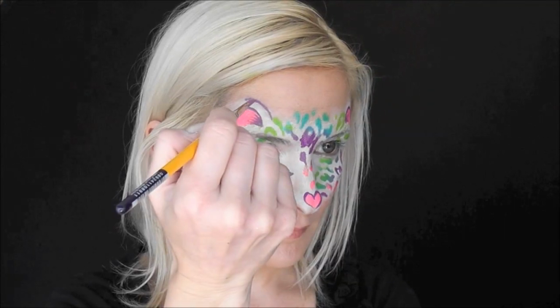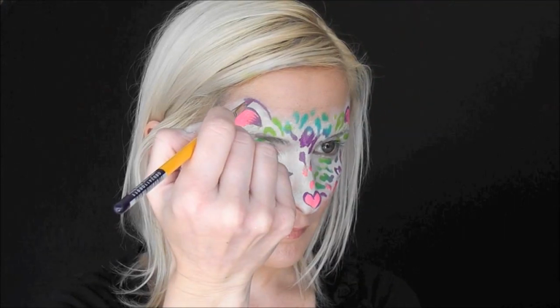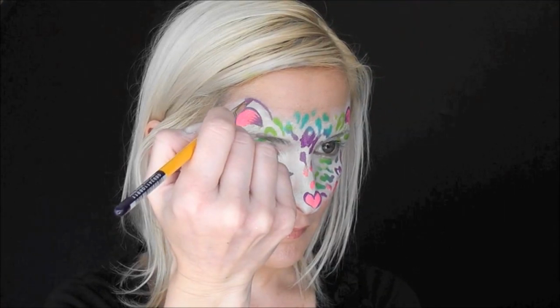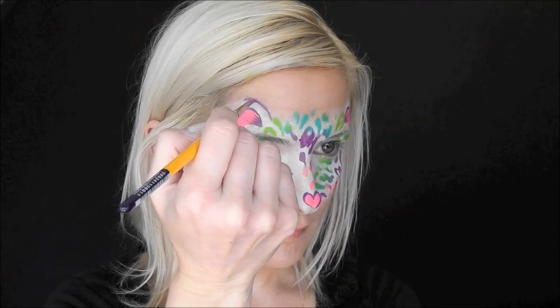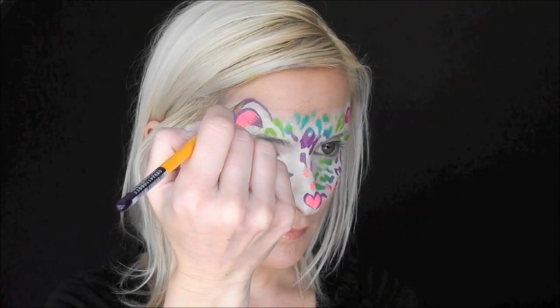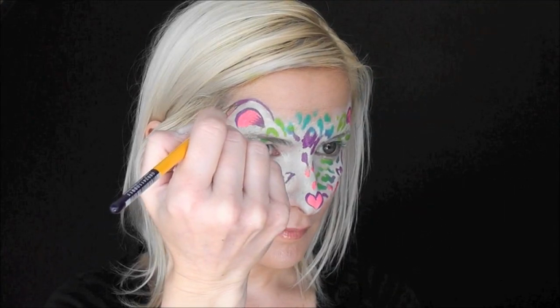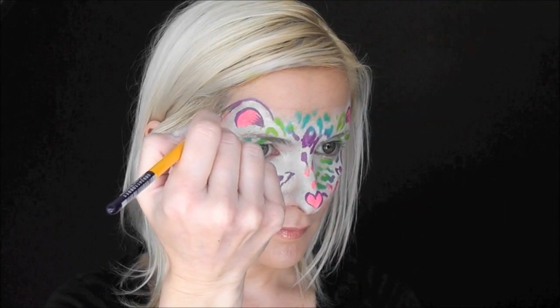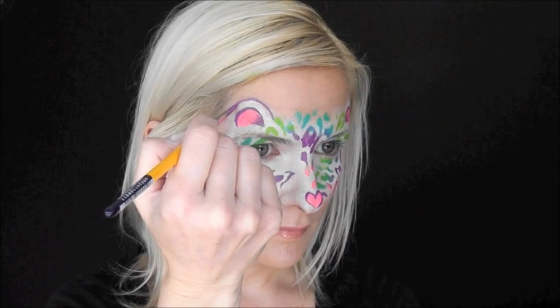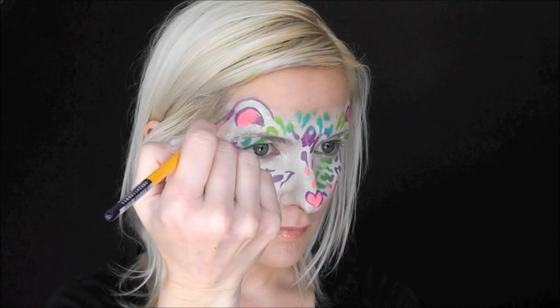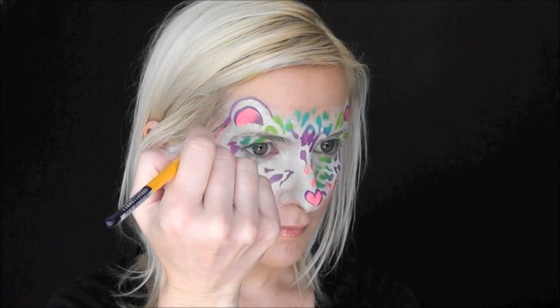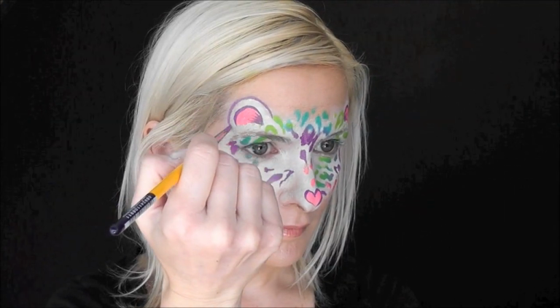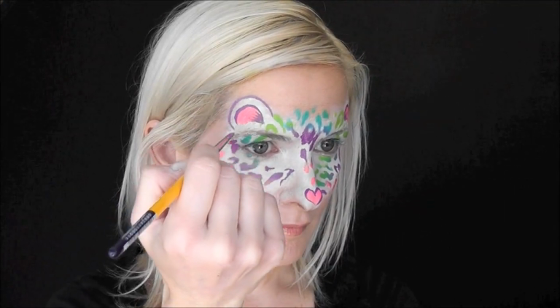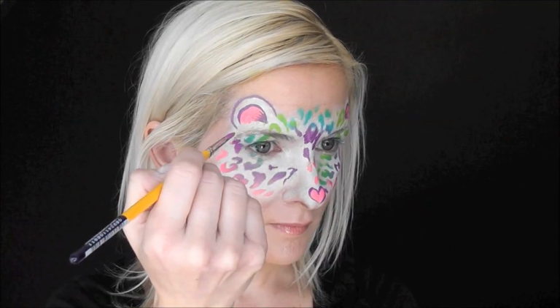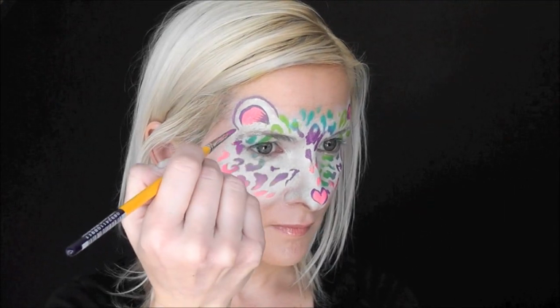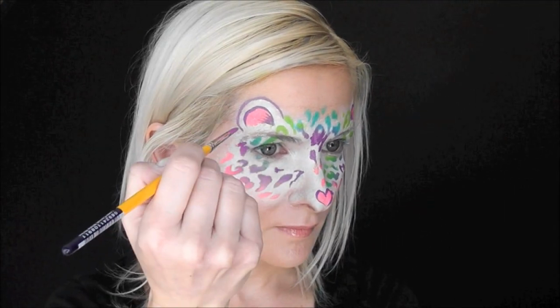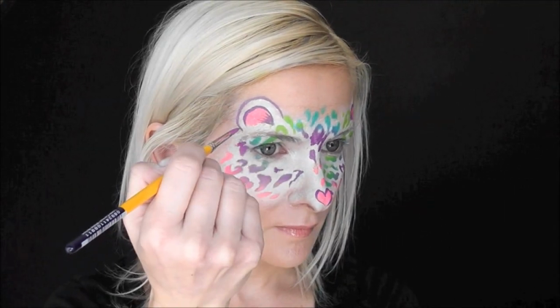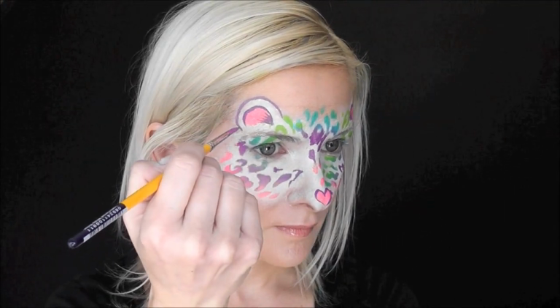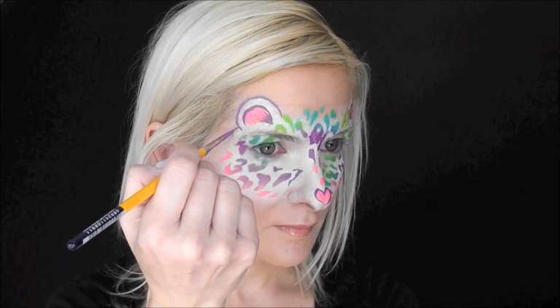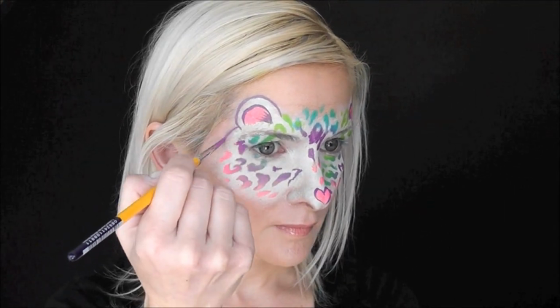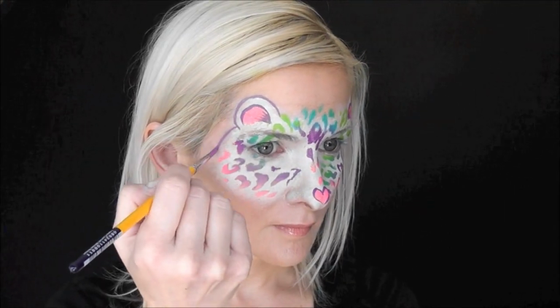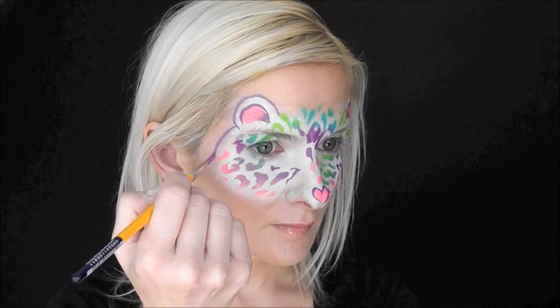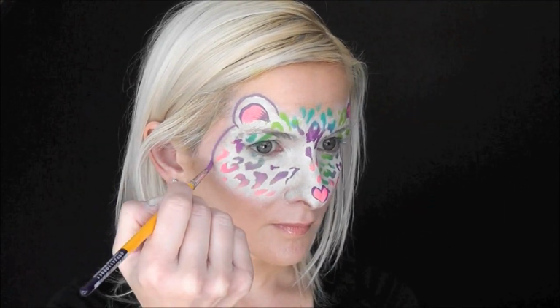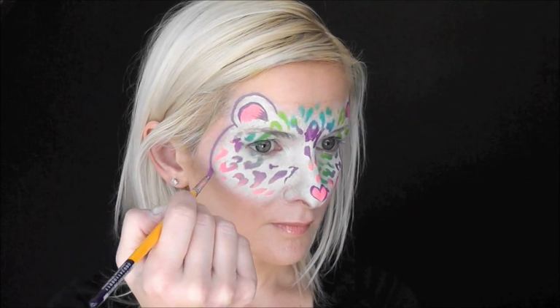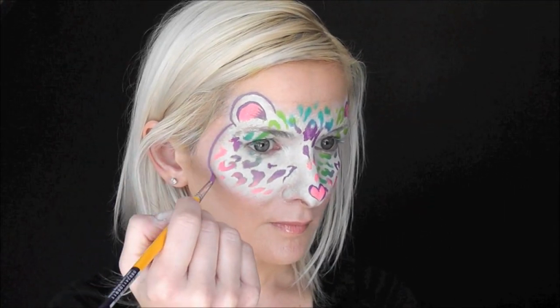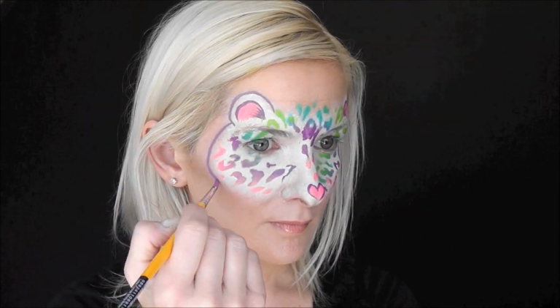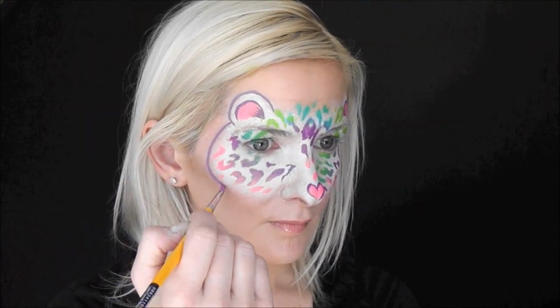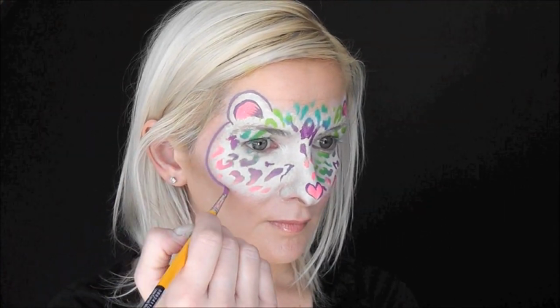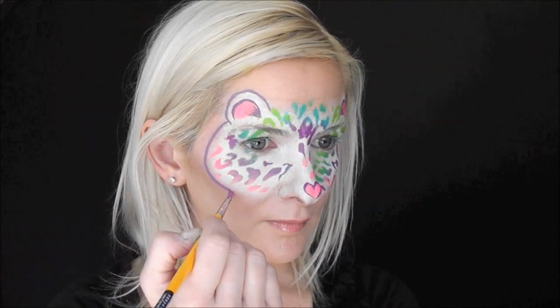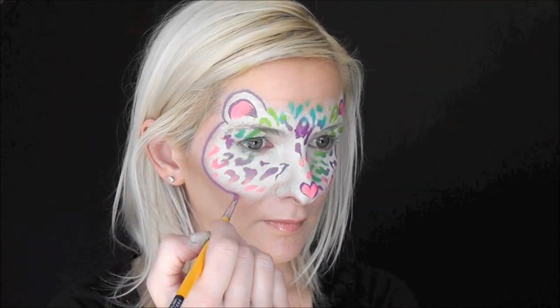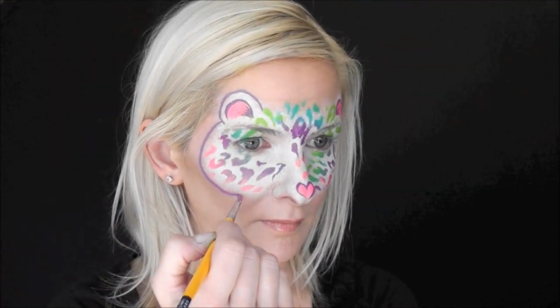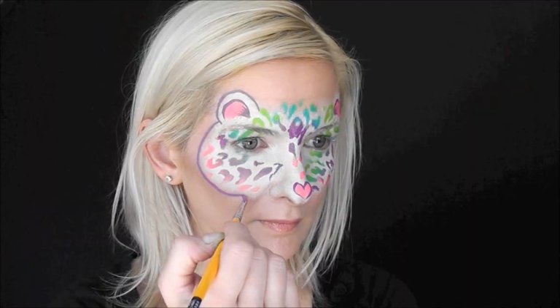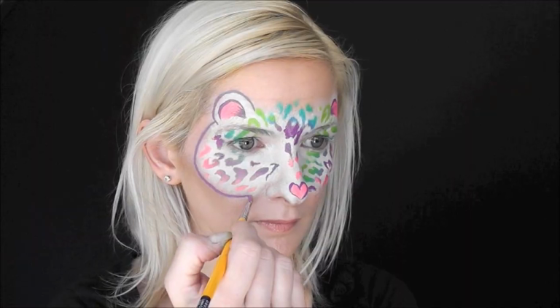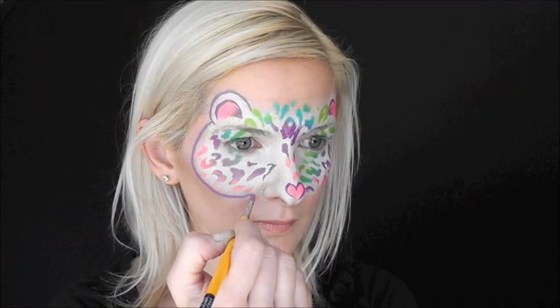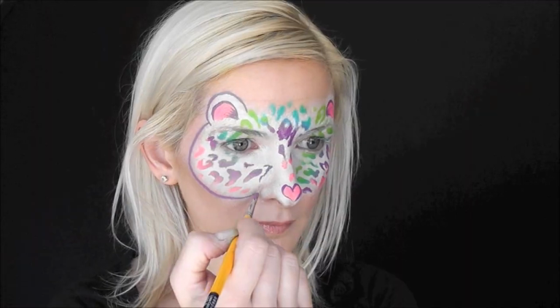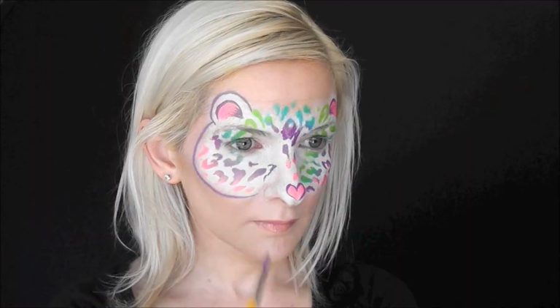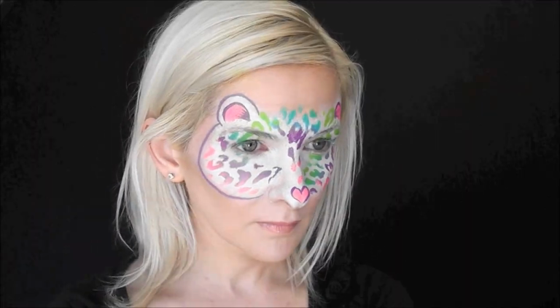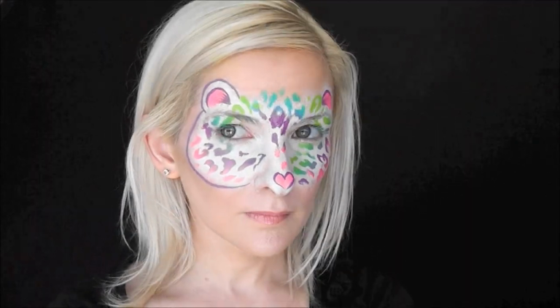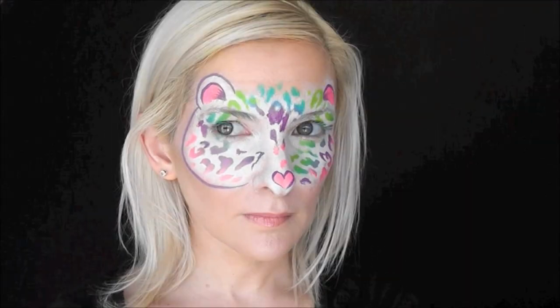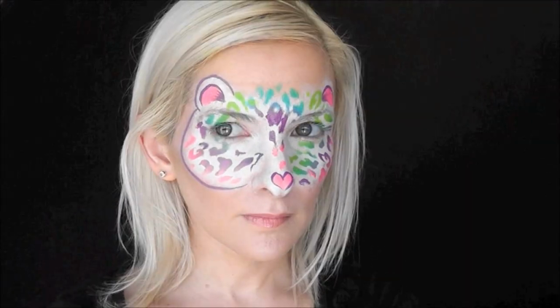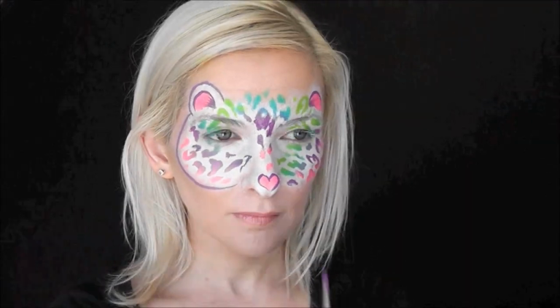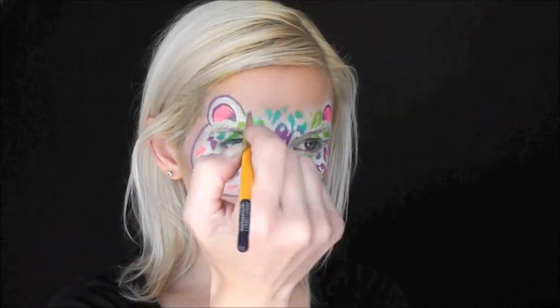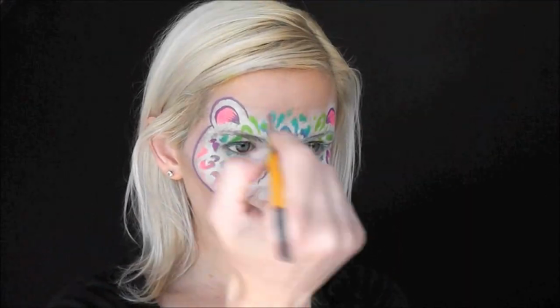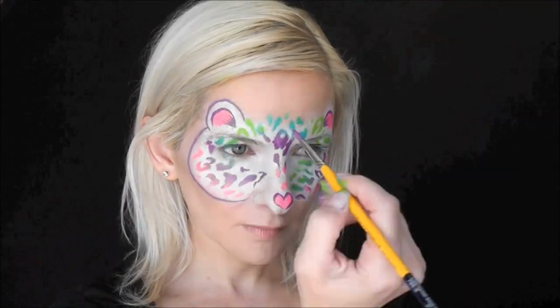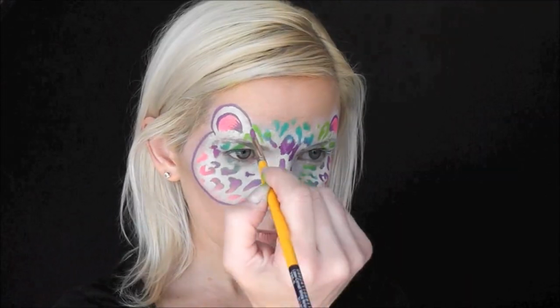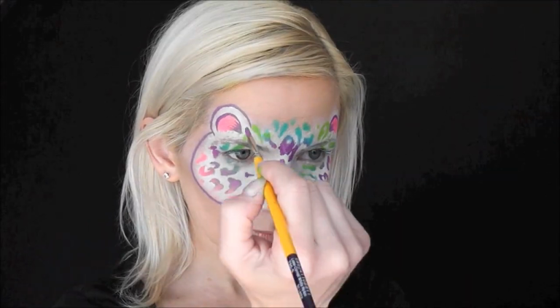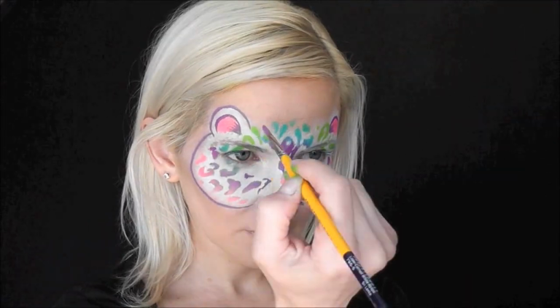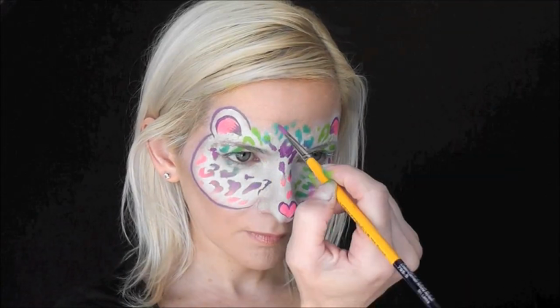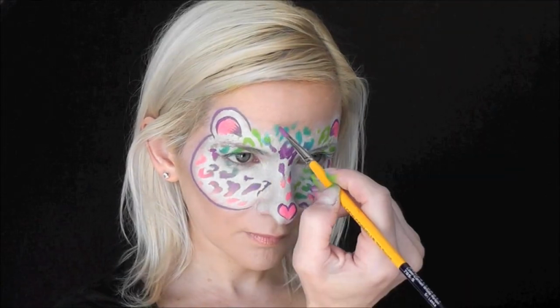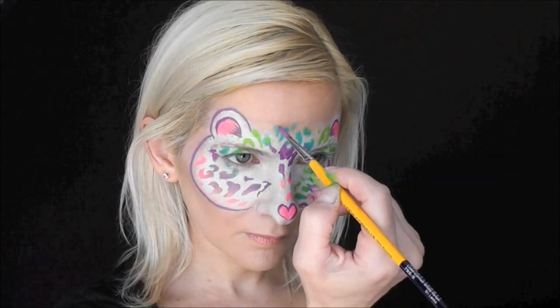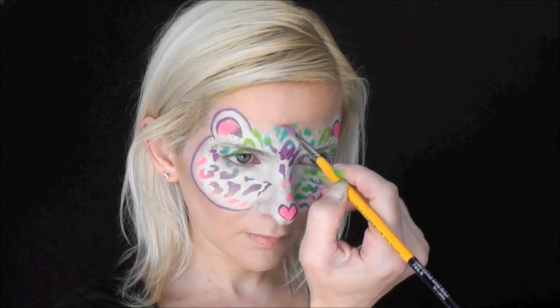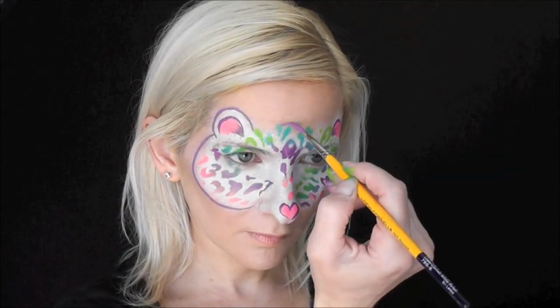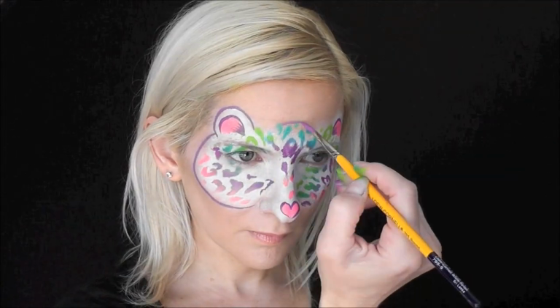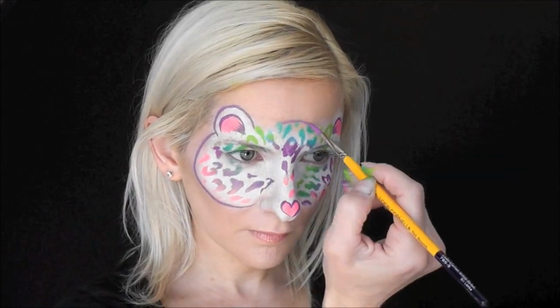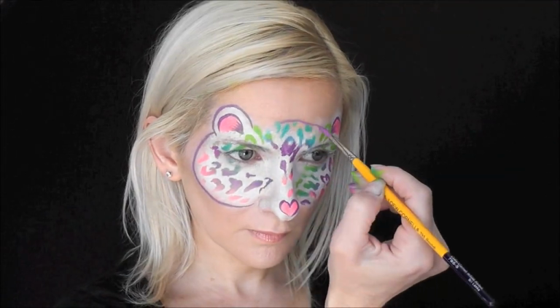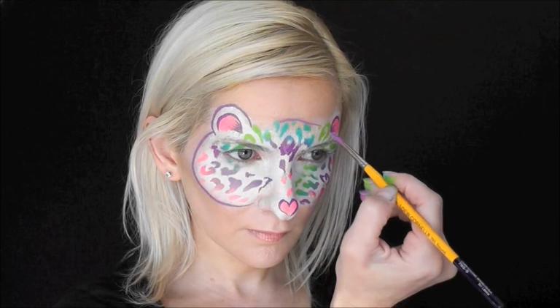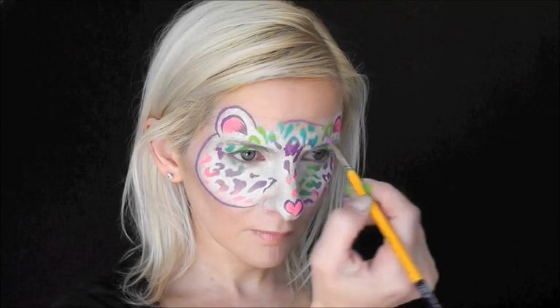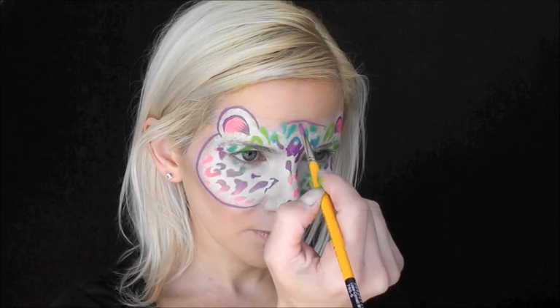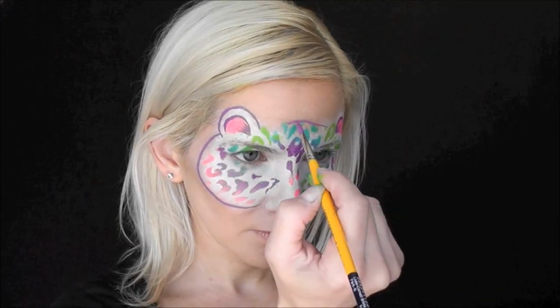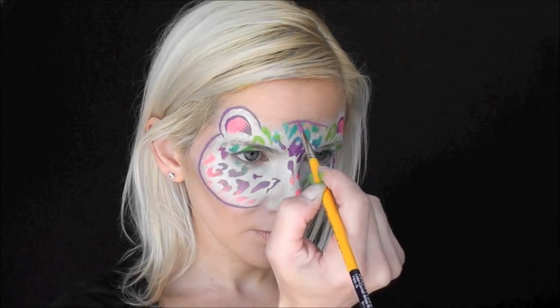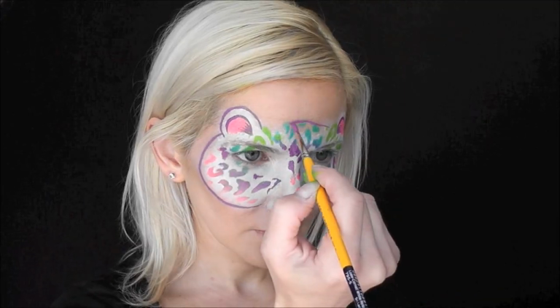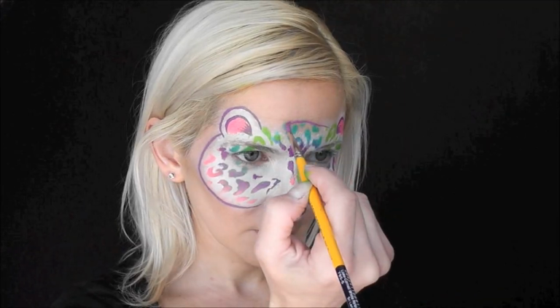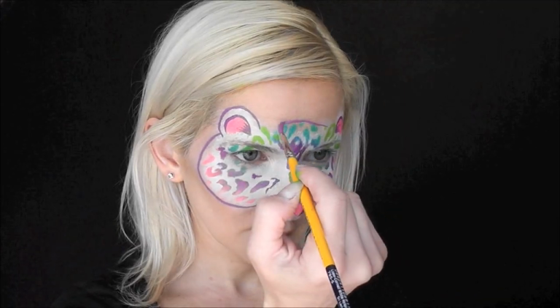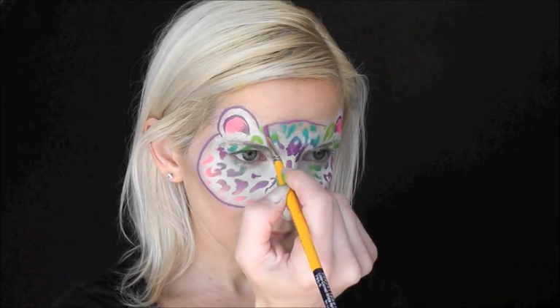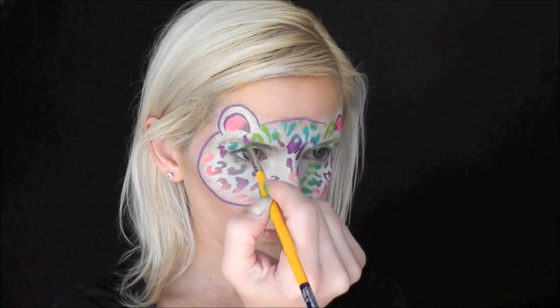Now with the number two brush, I'm just going to go in and outline the whole mask with a simple line using the same purple from the cake.